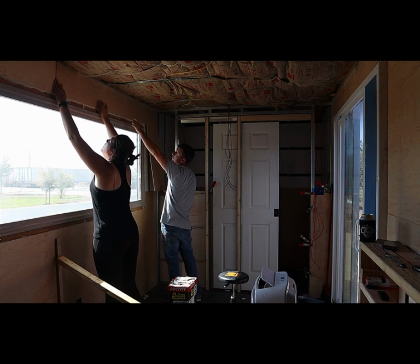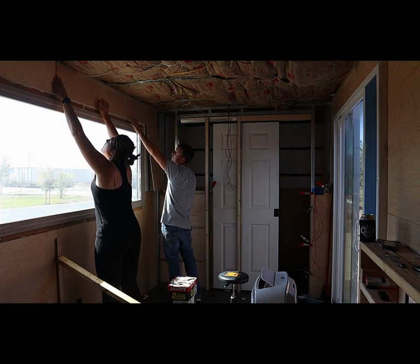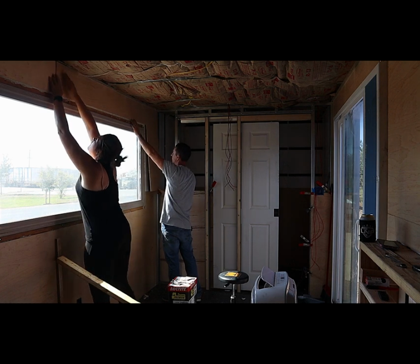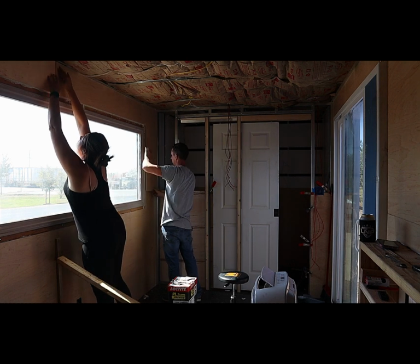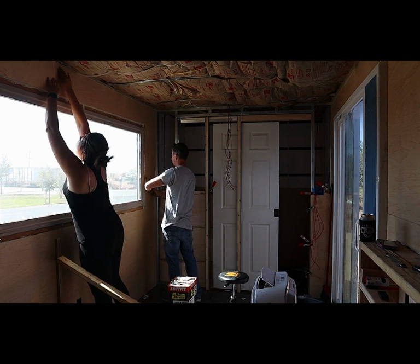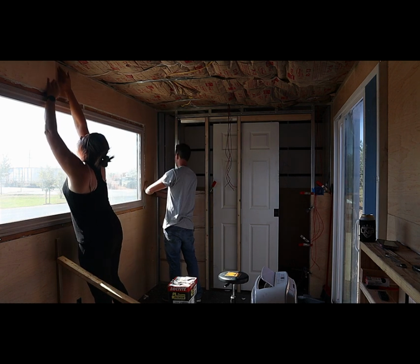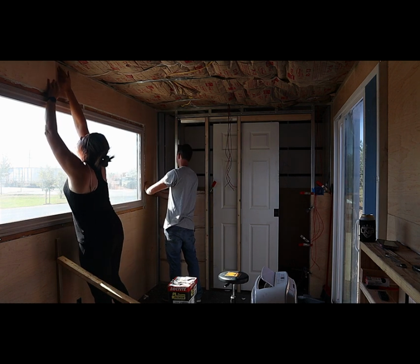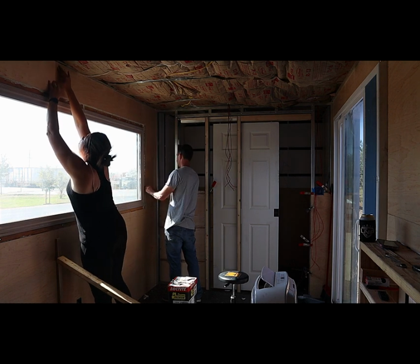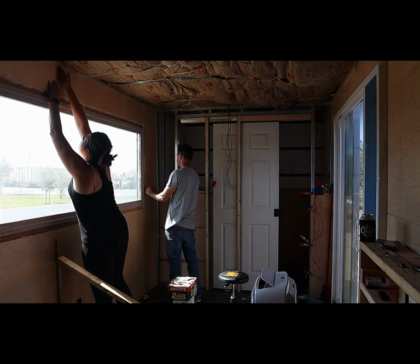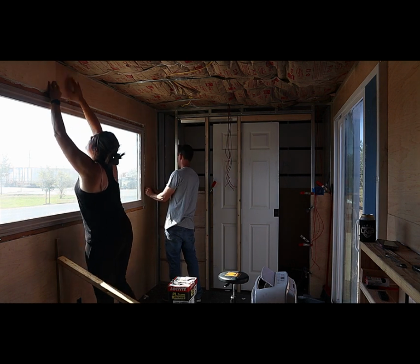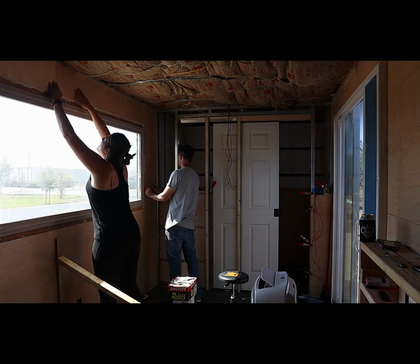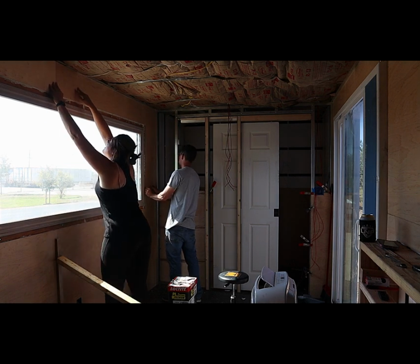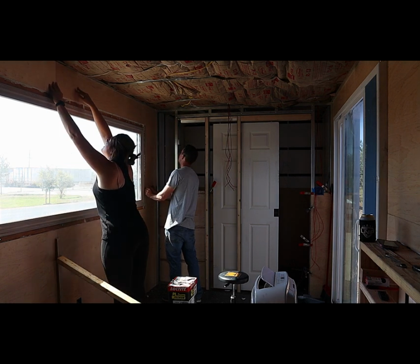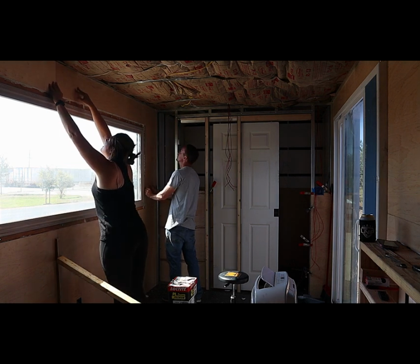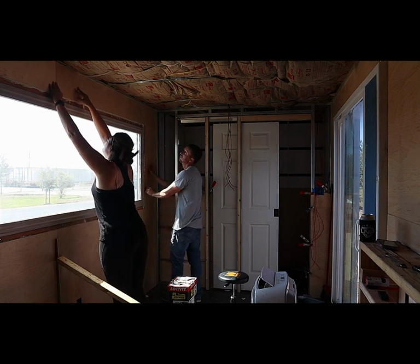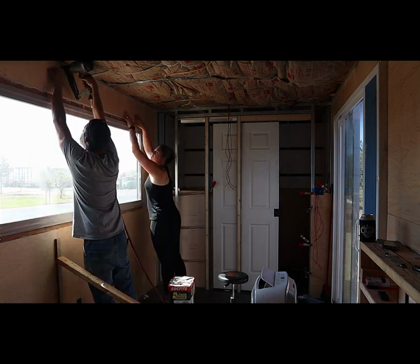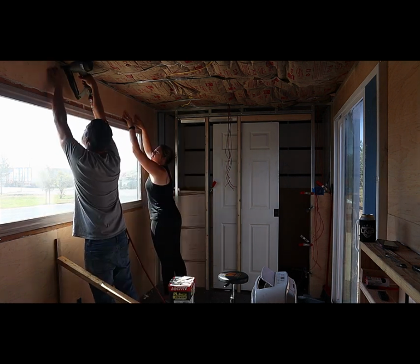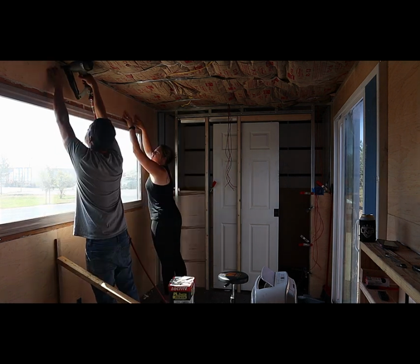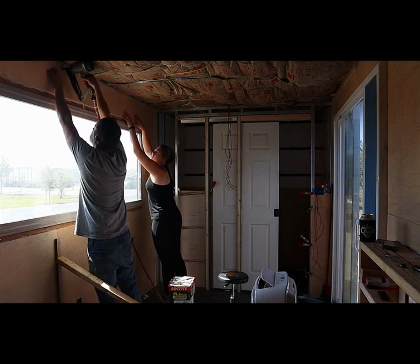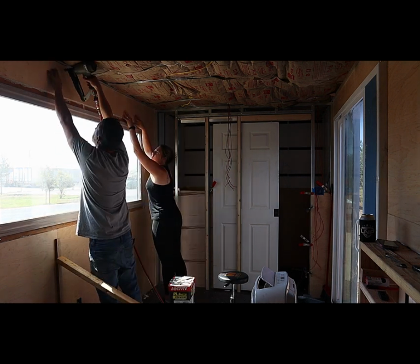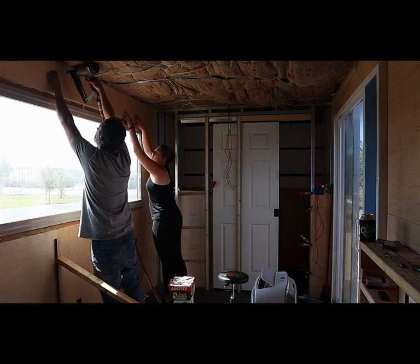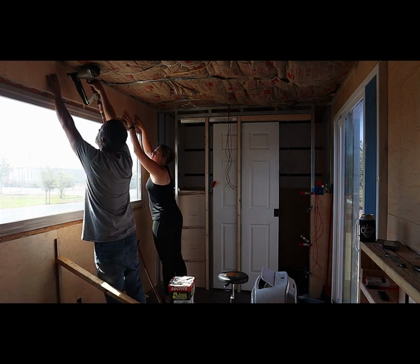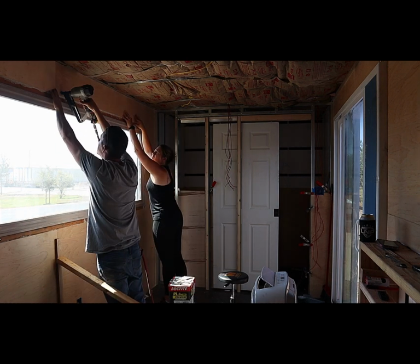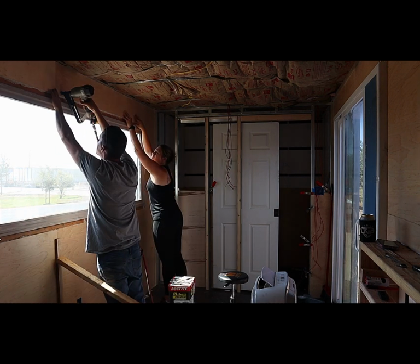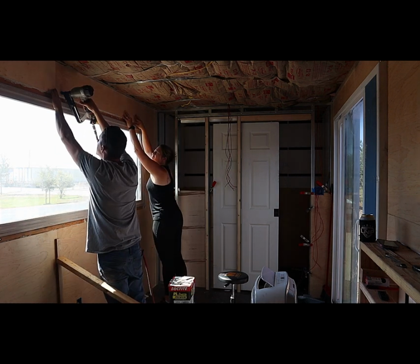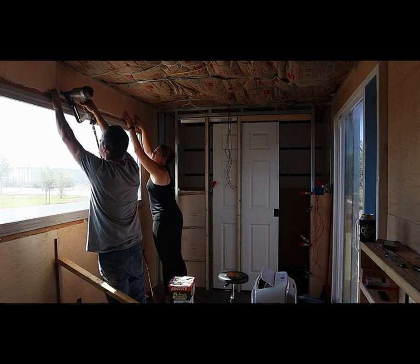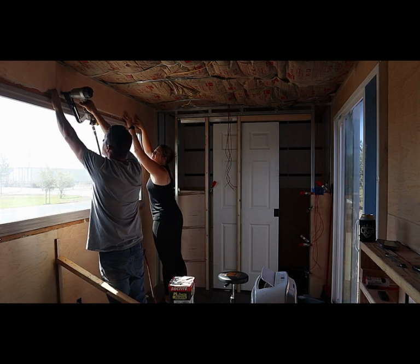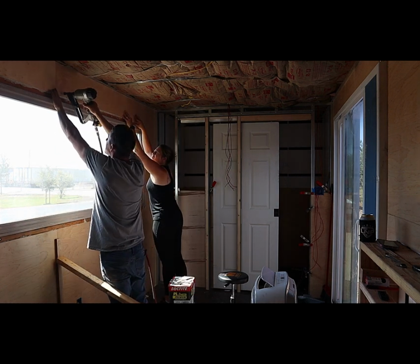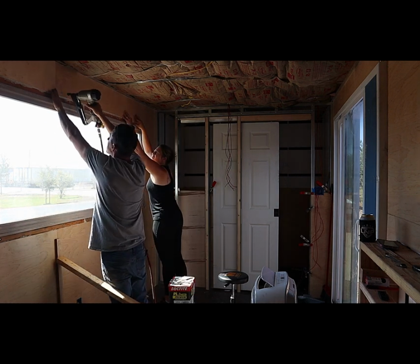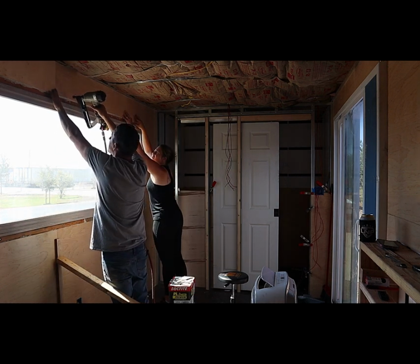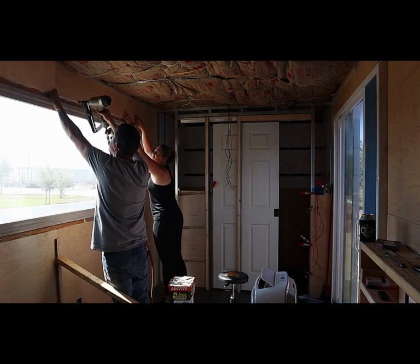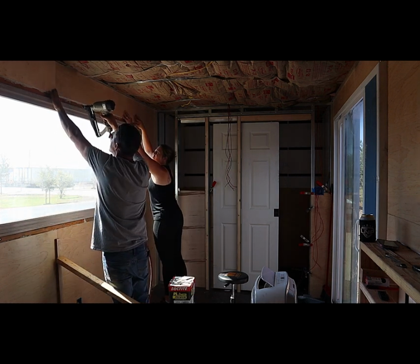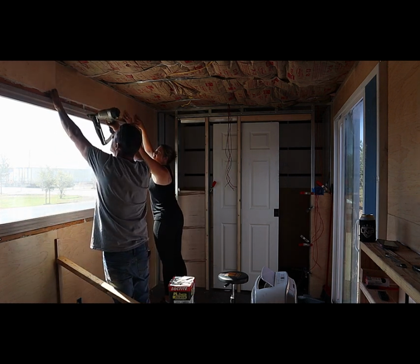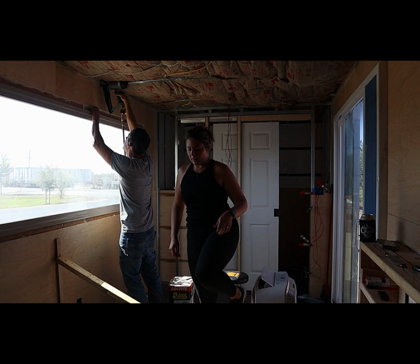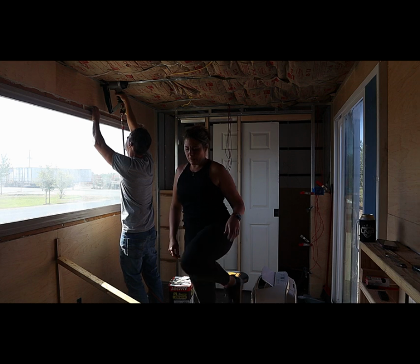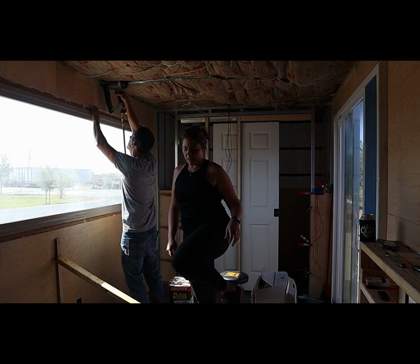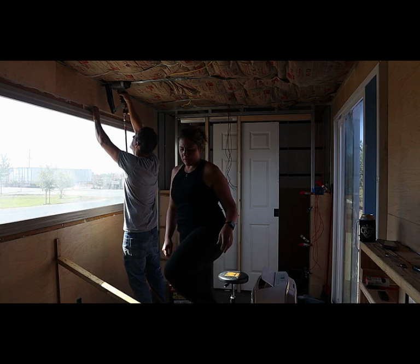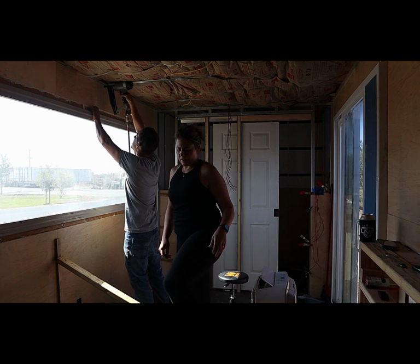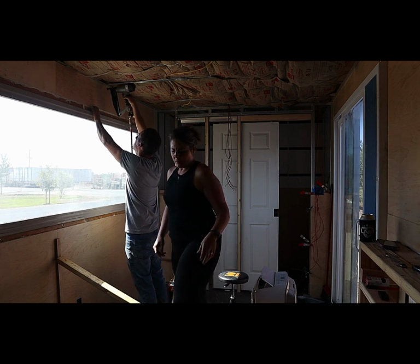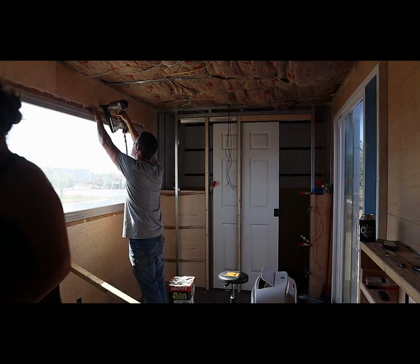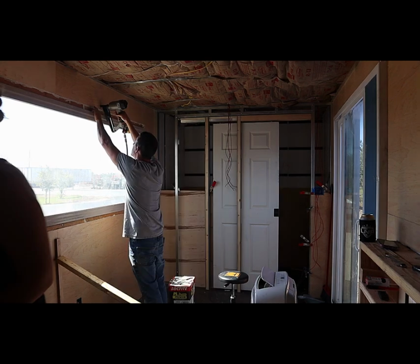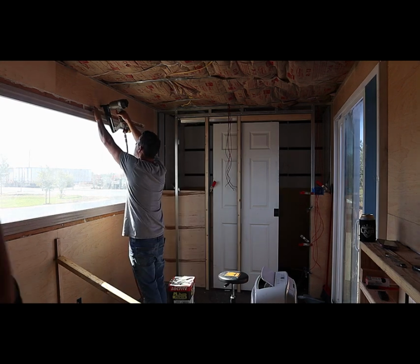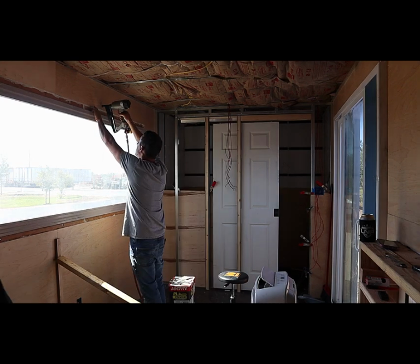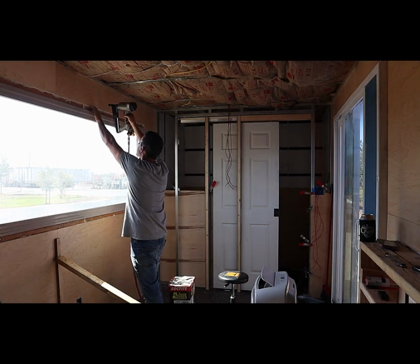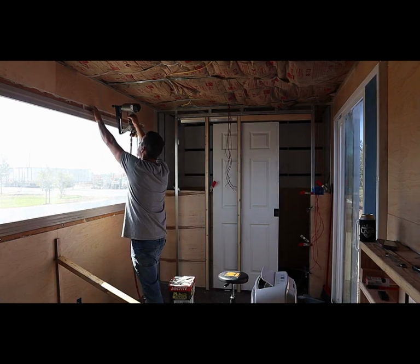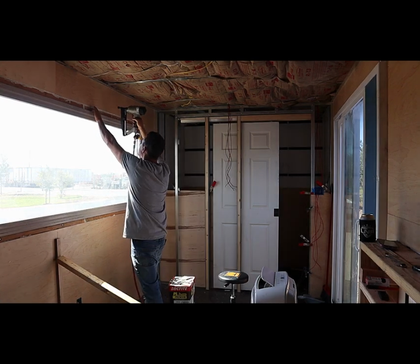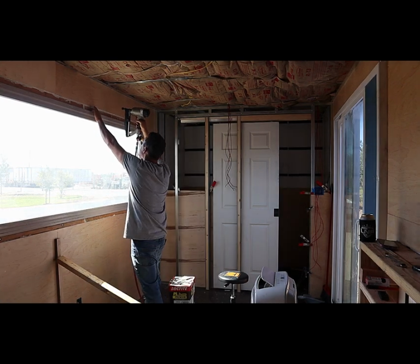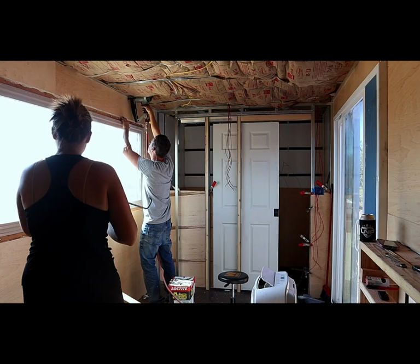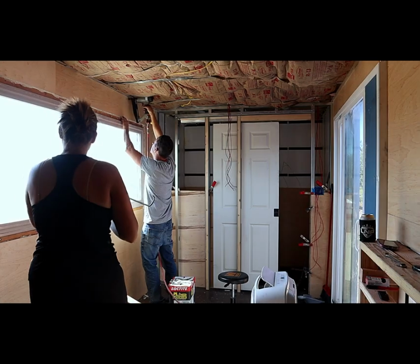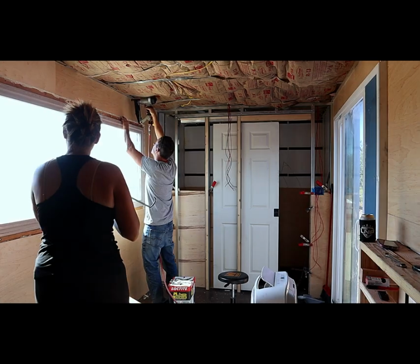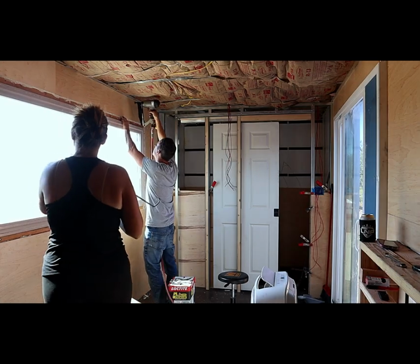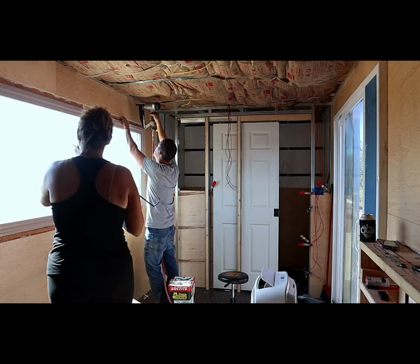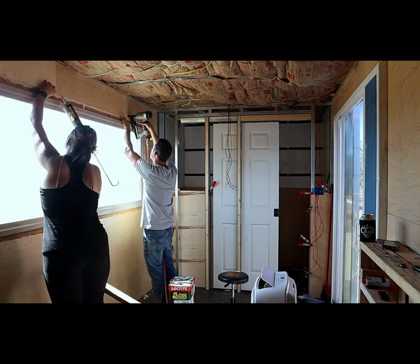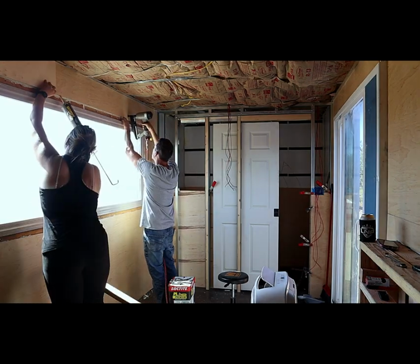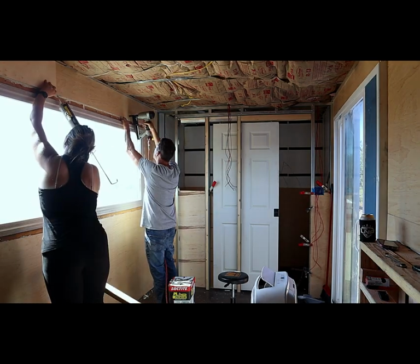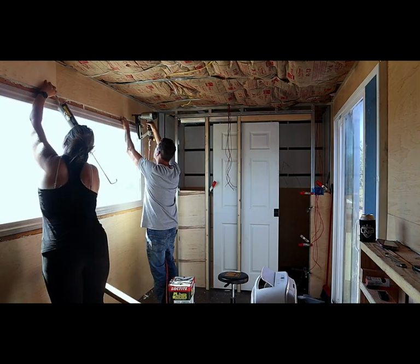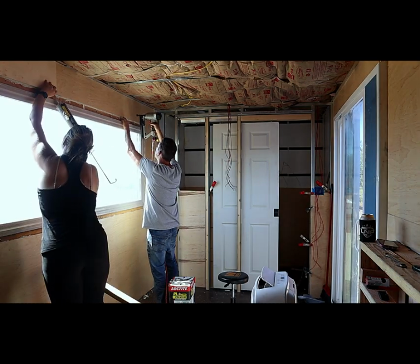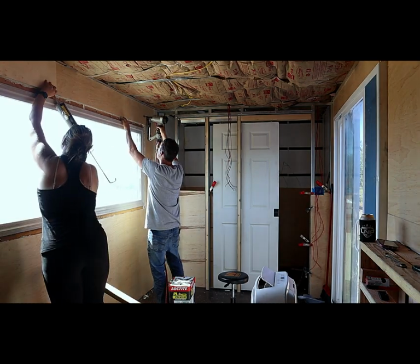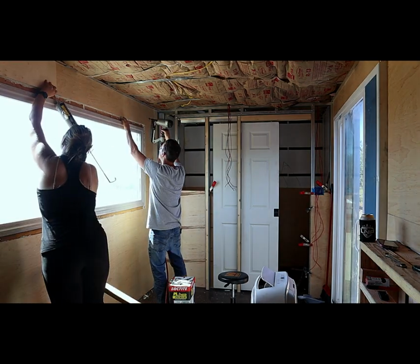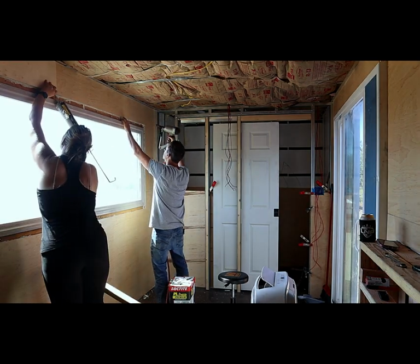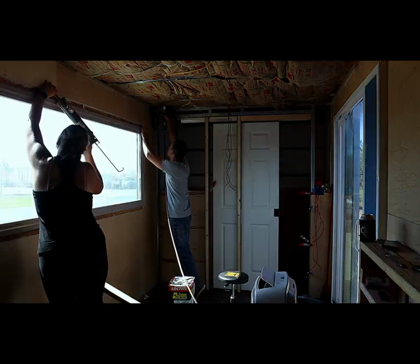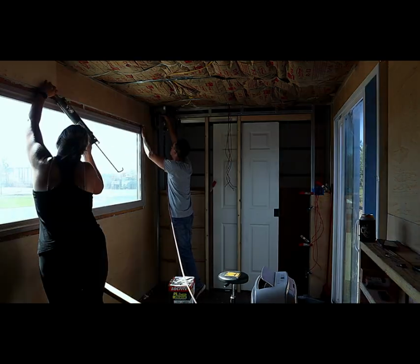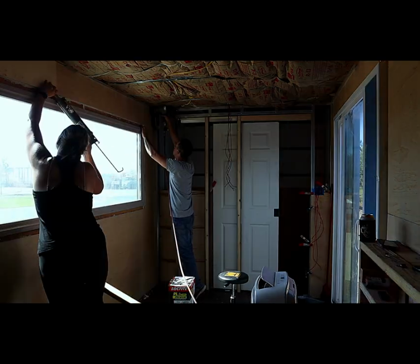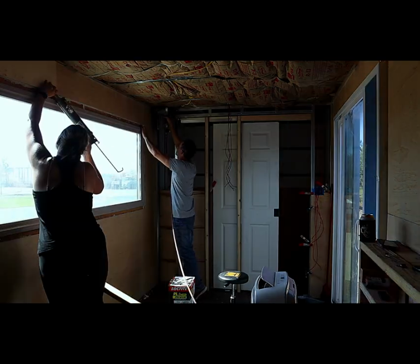Please stay tuned for the next video where we install the ceiling and trim. Thank you for watching — please don't forget to like and subscribe, we appreciate it.